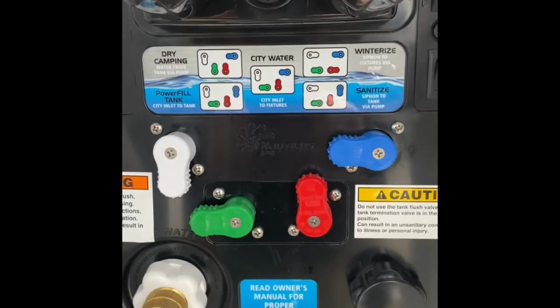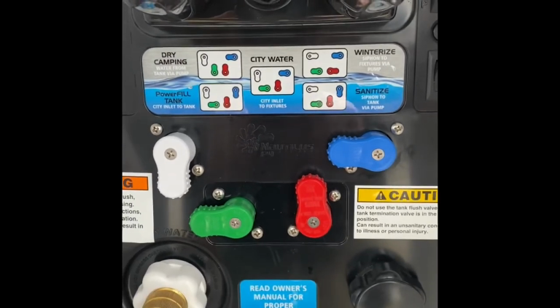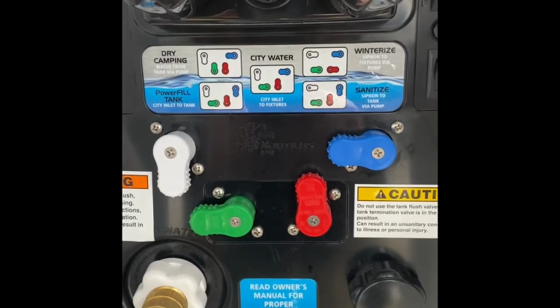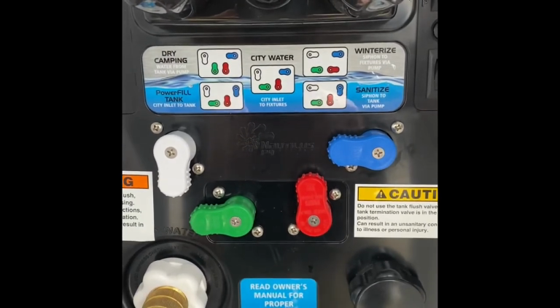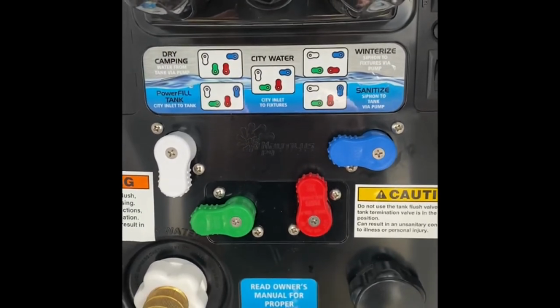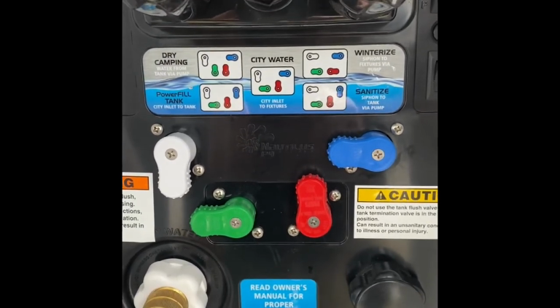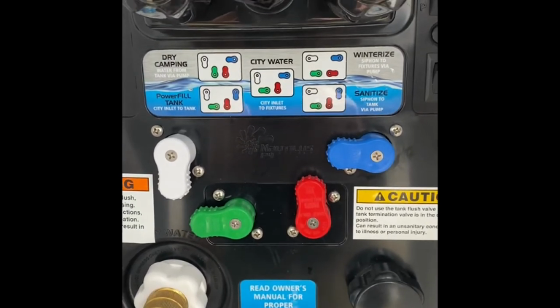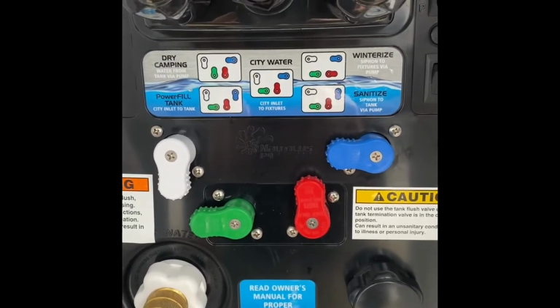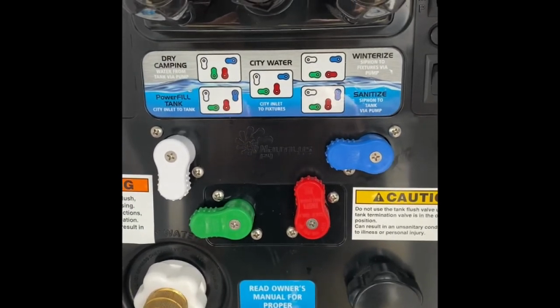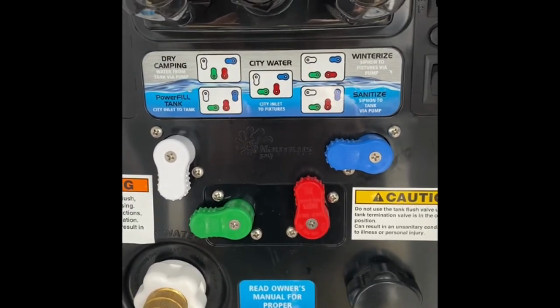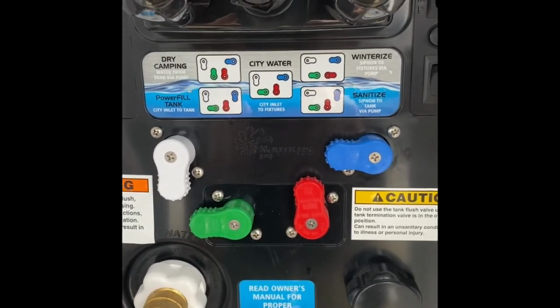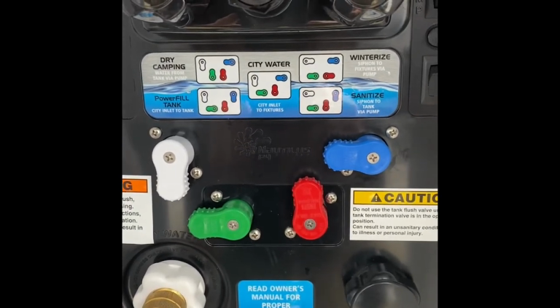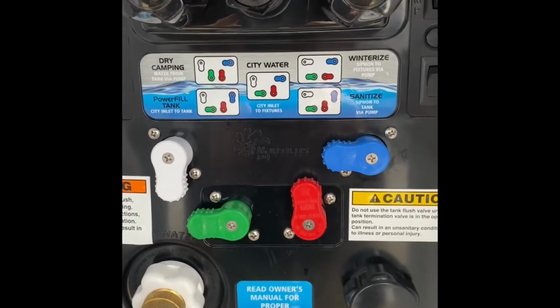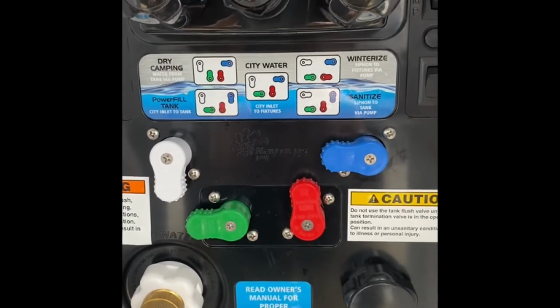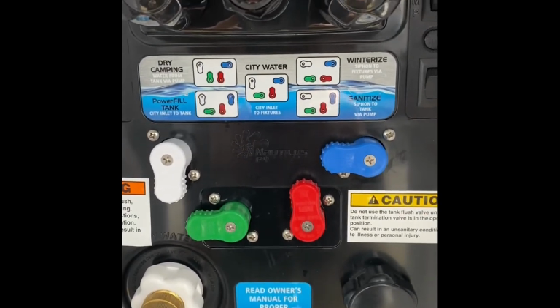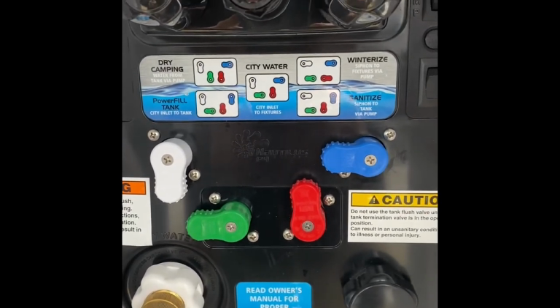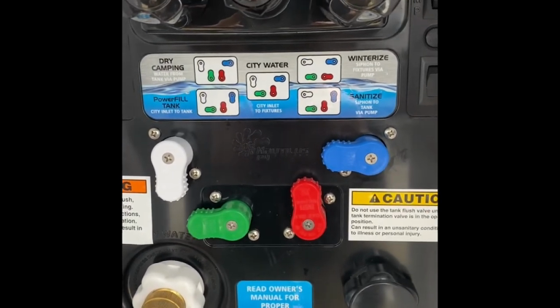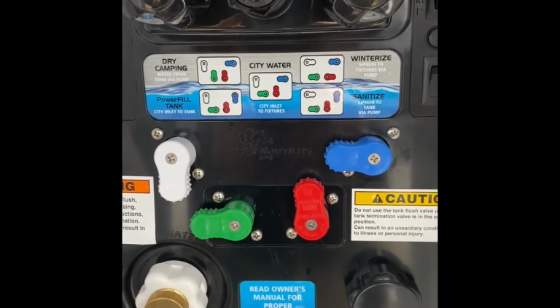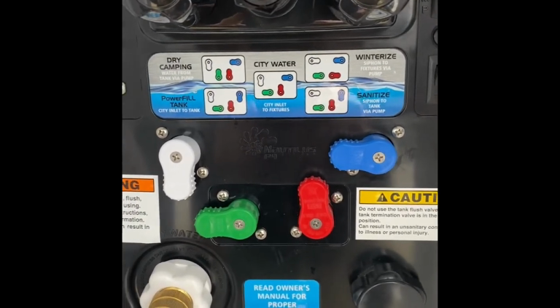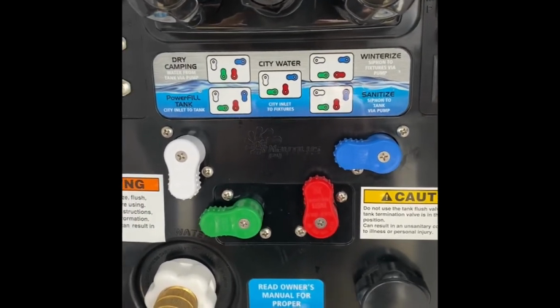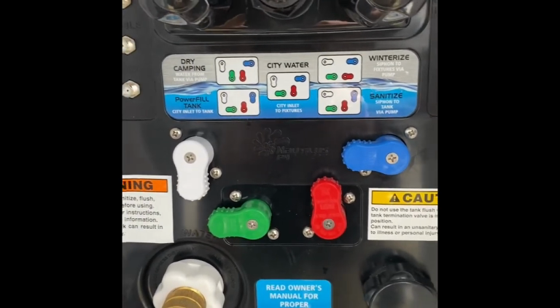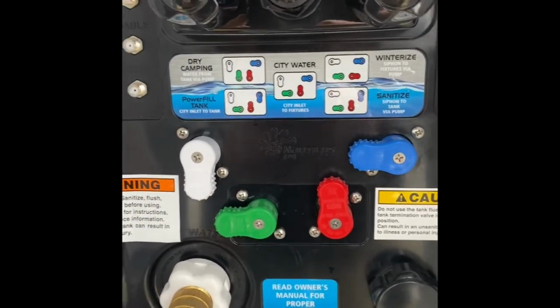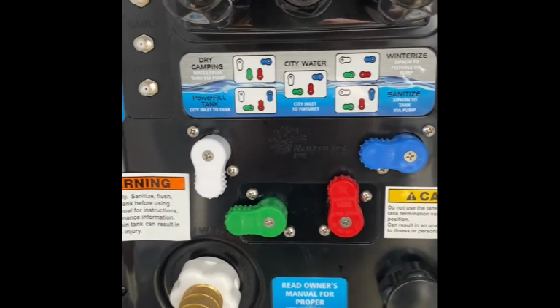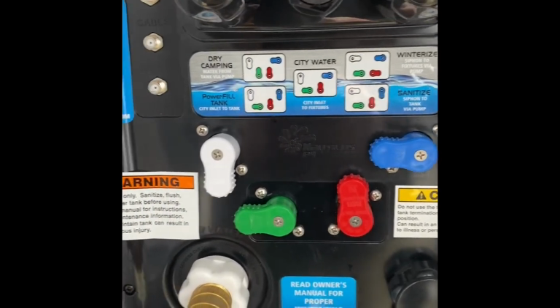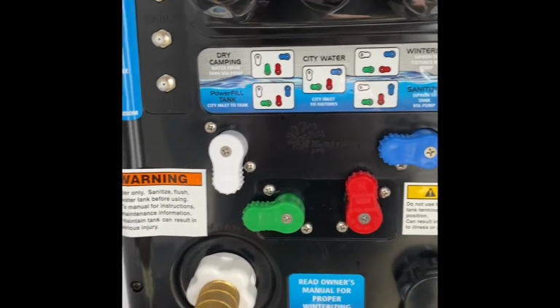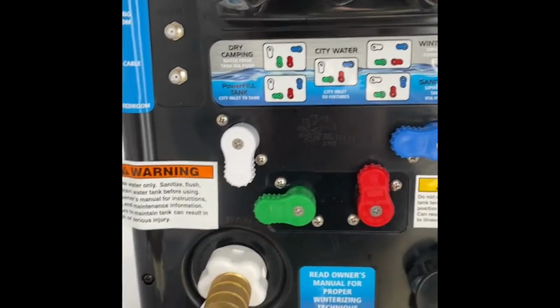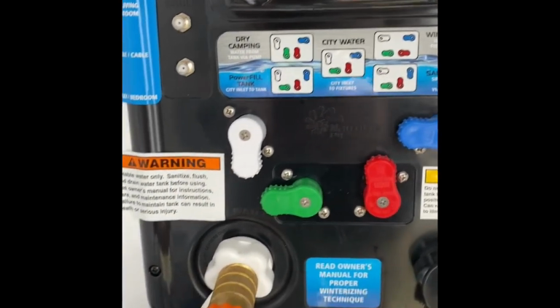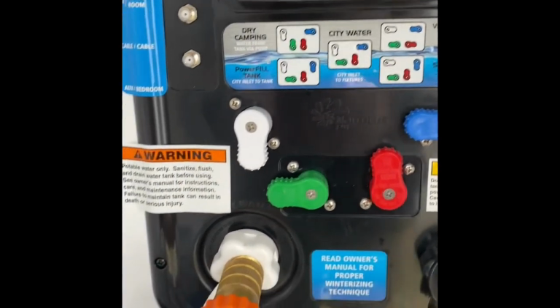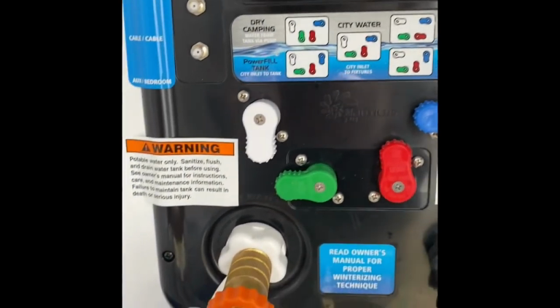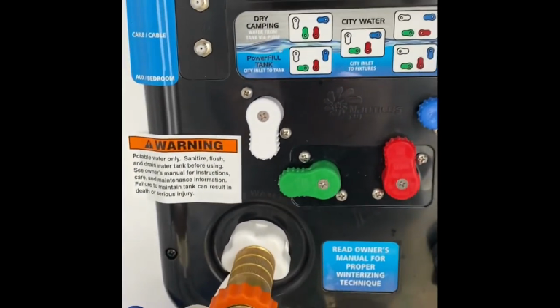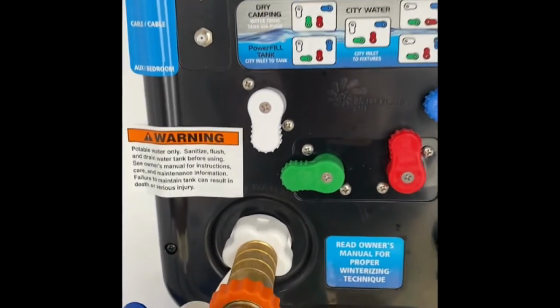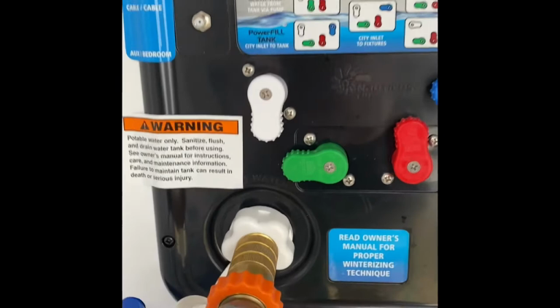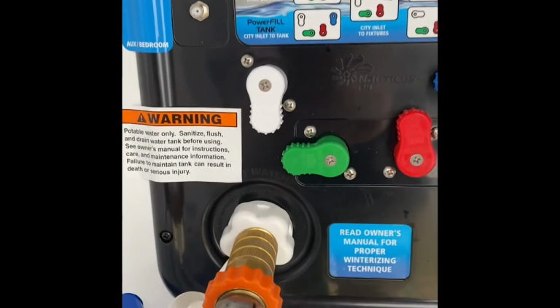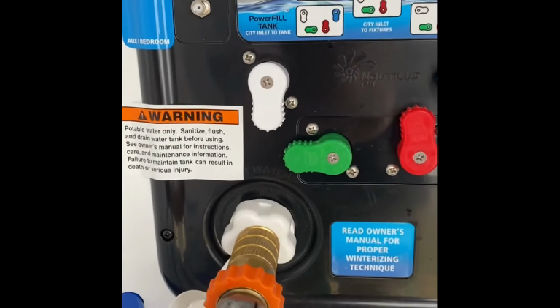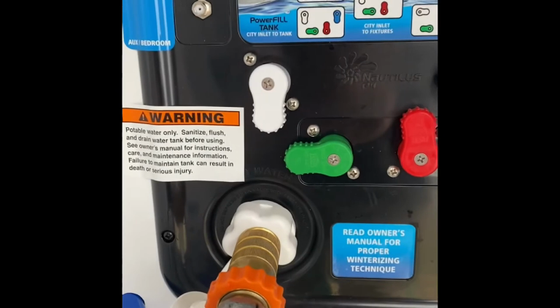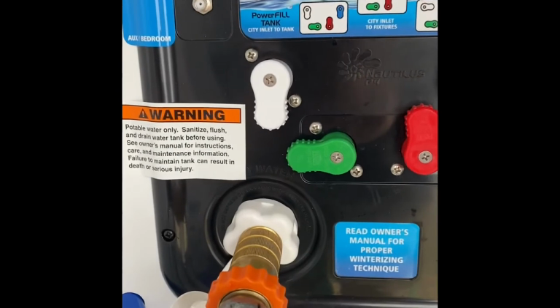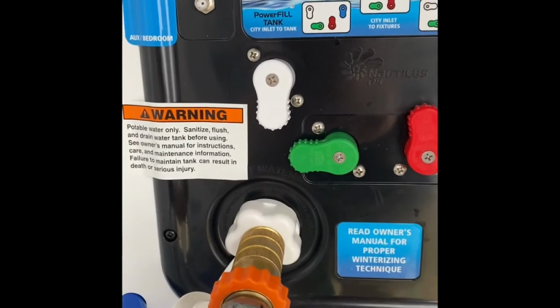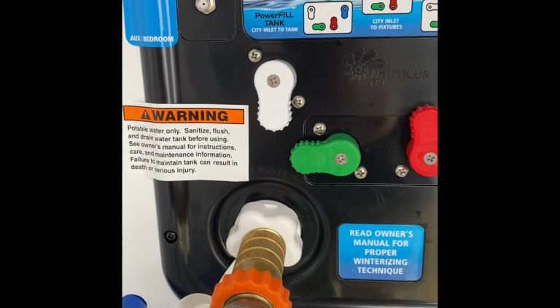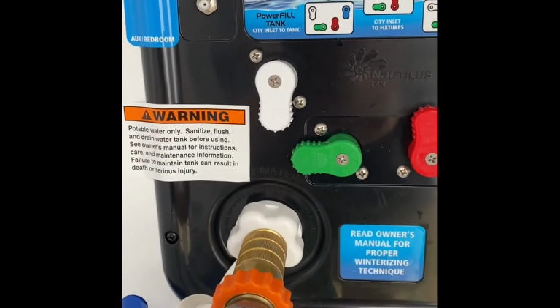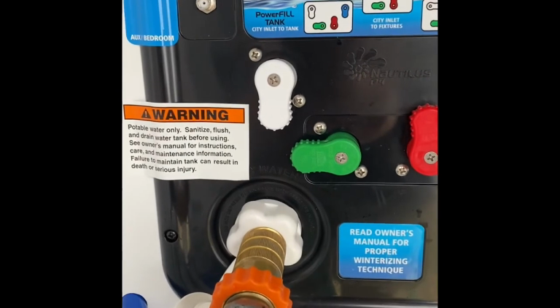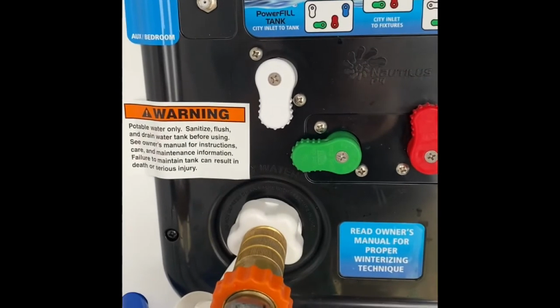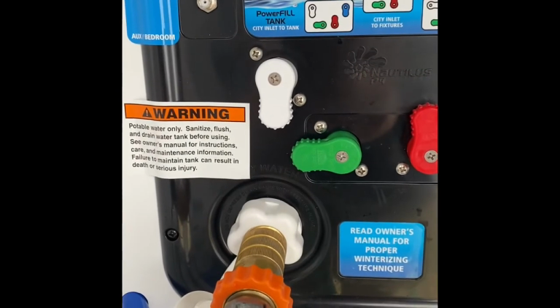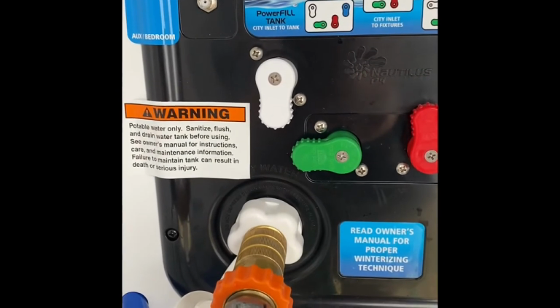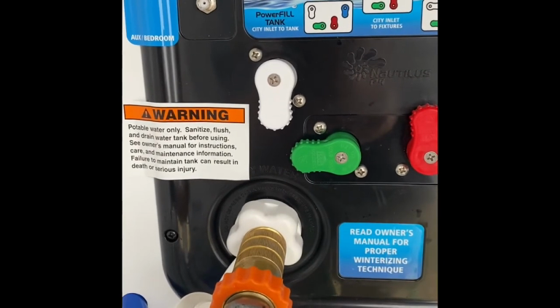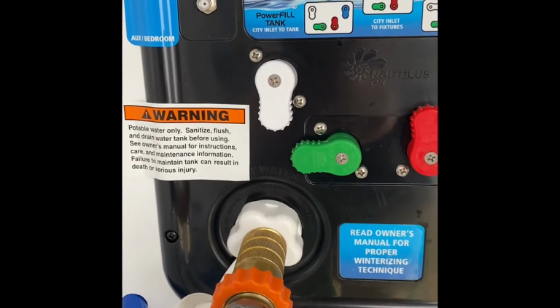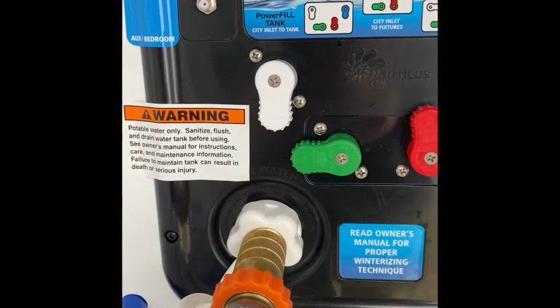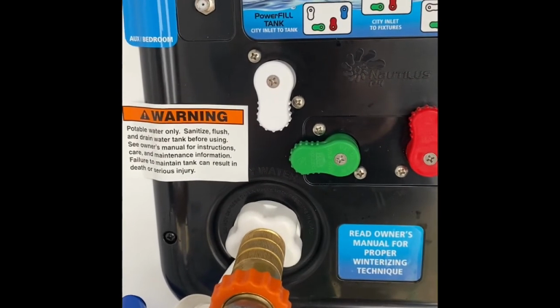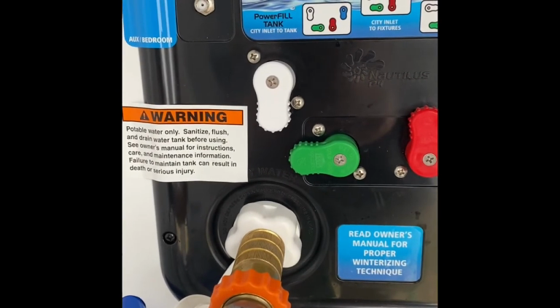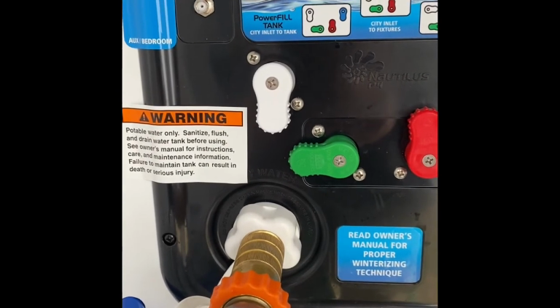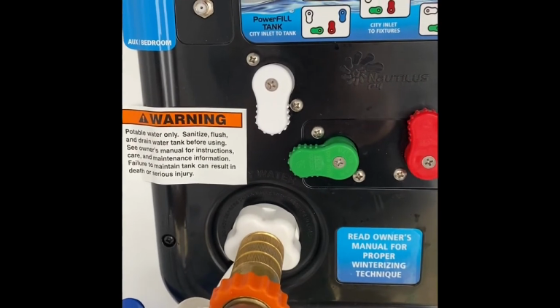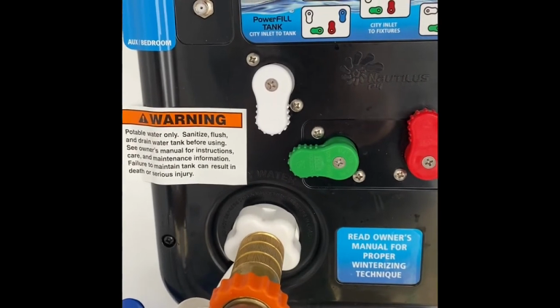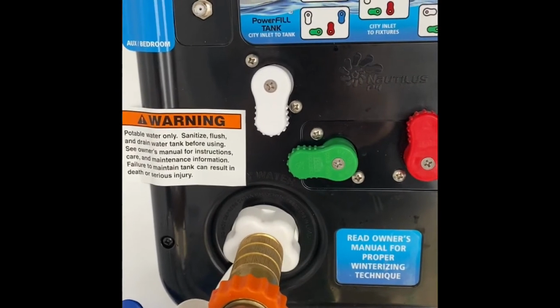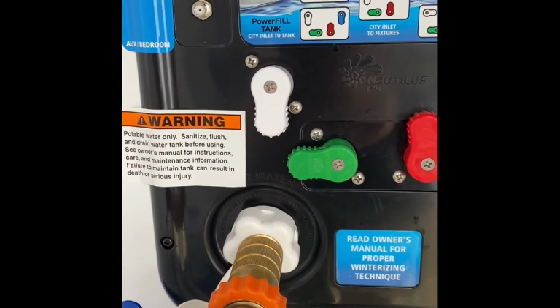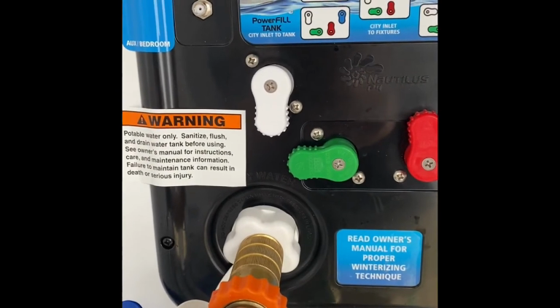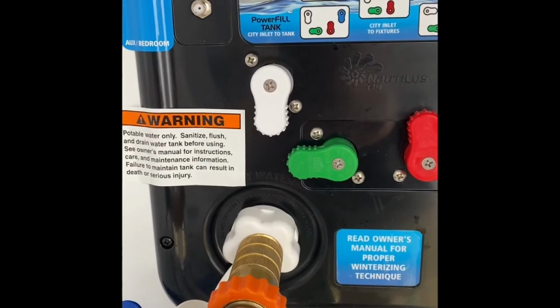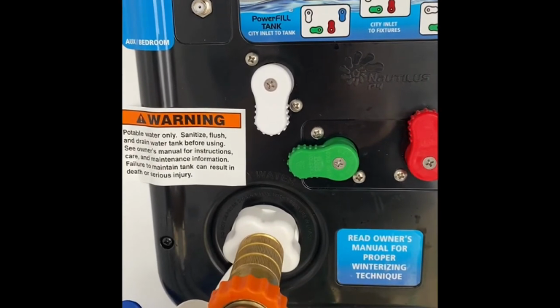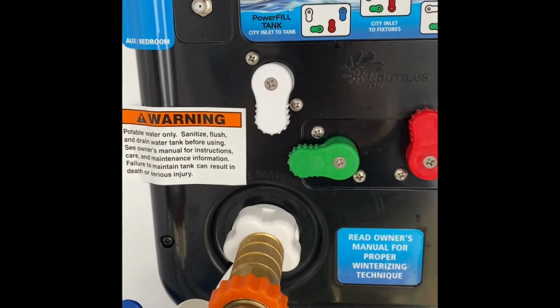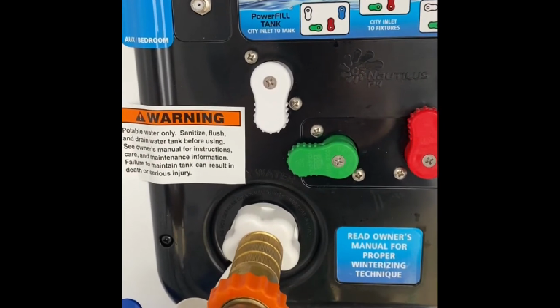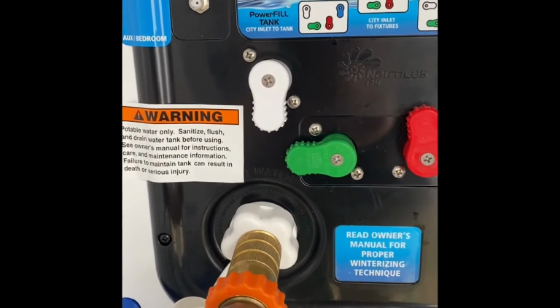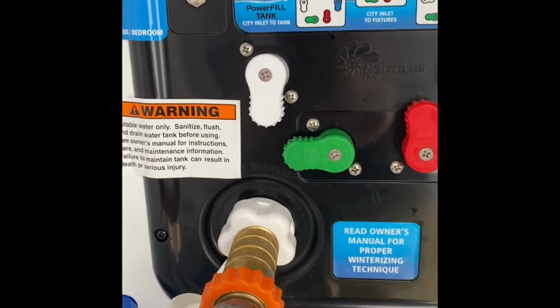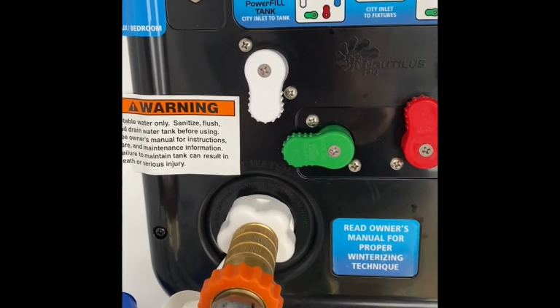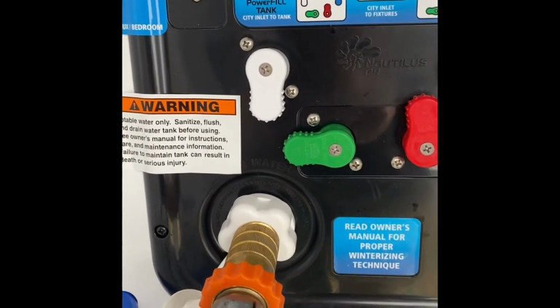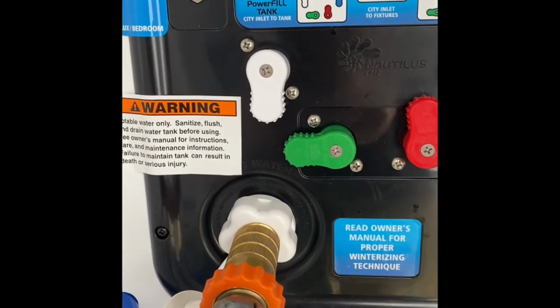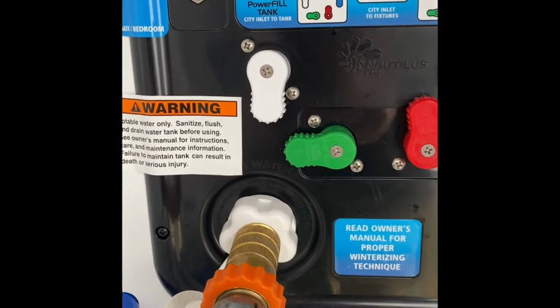The first thing you do is take the screen off the inlet.